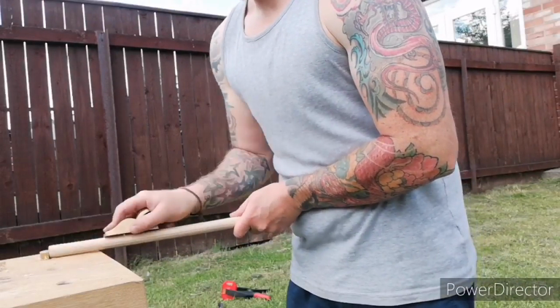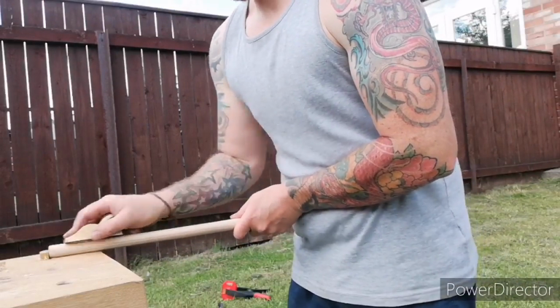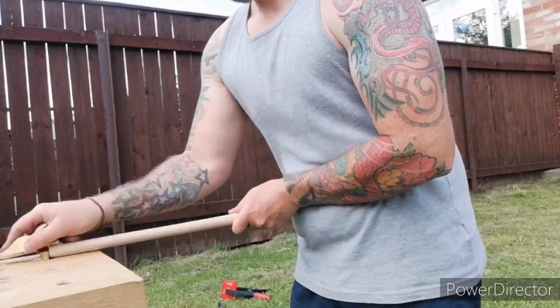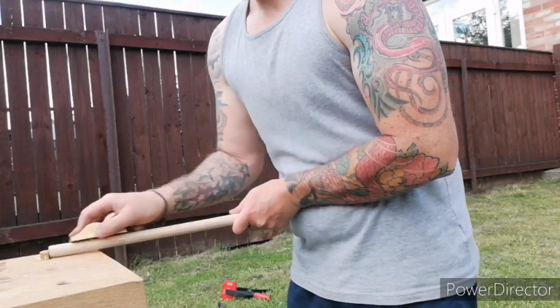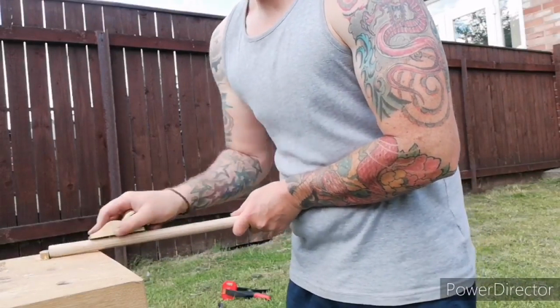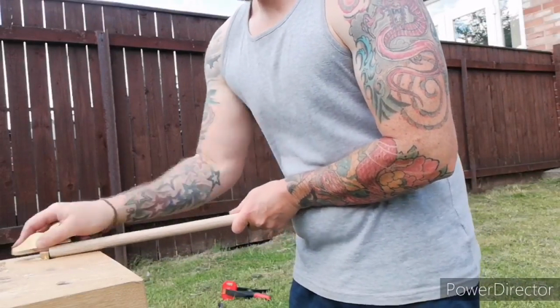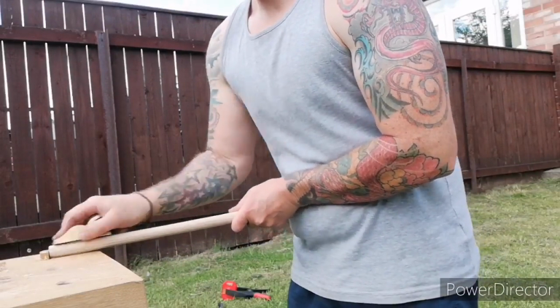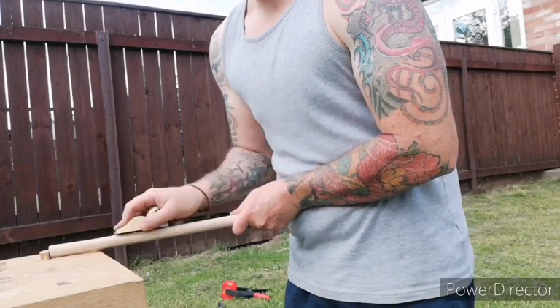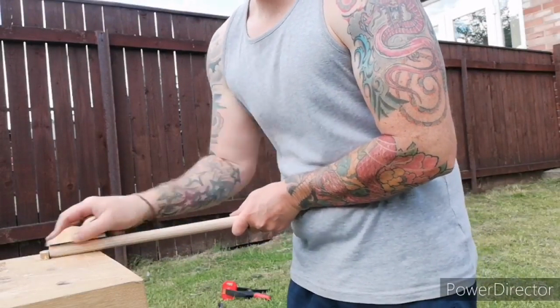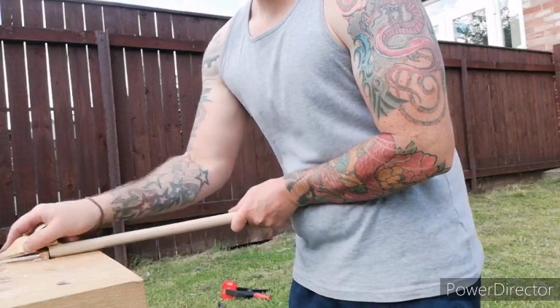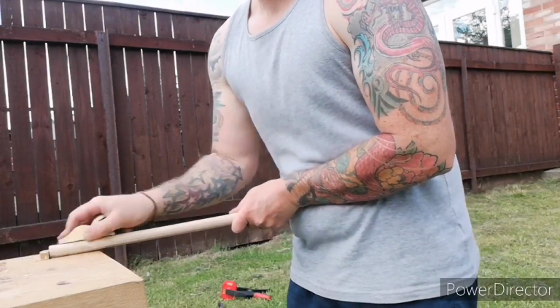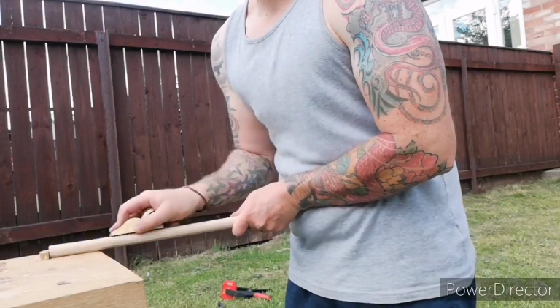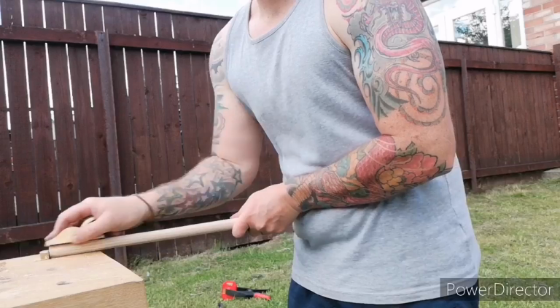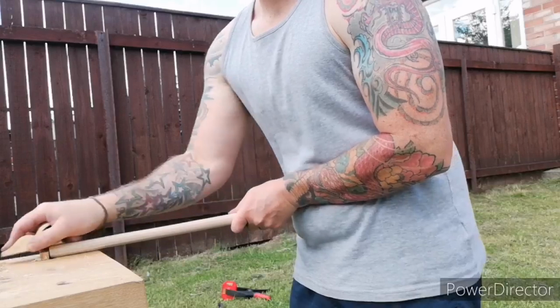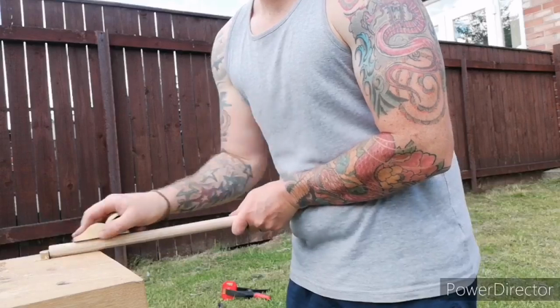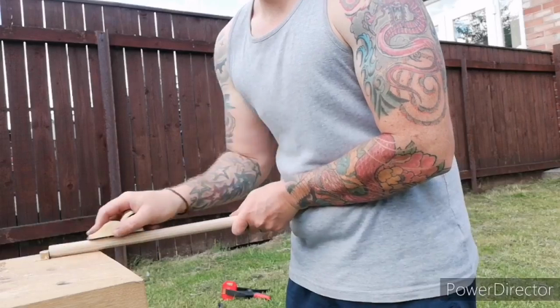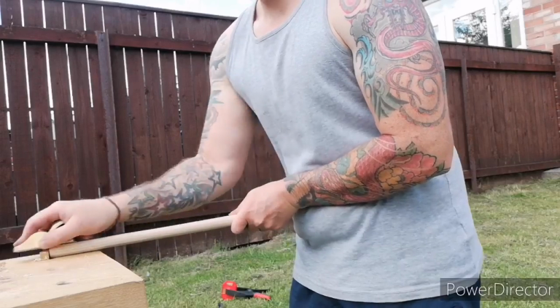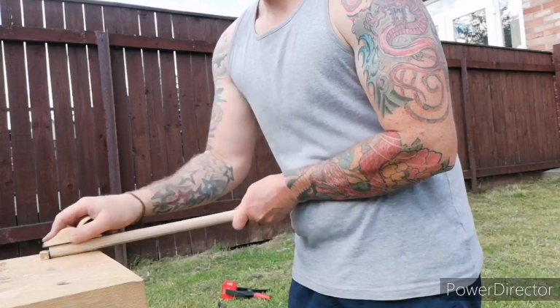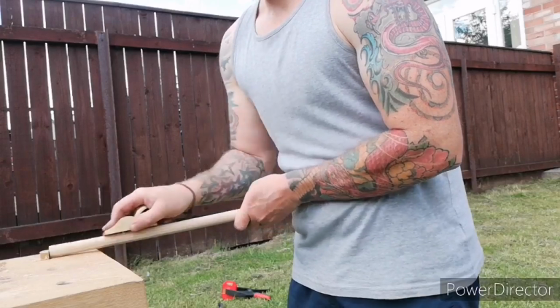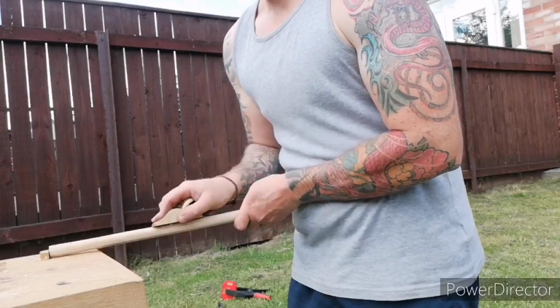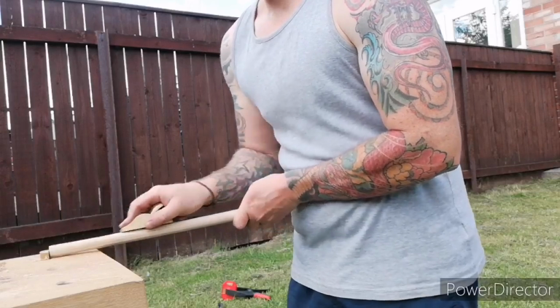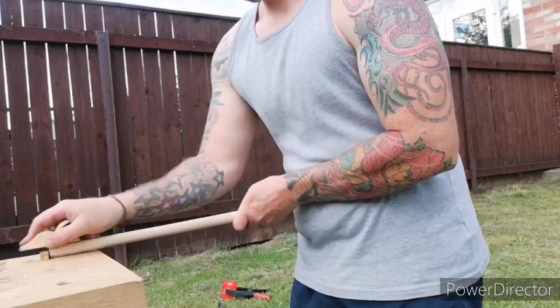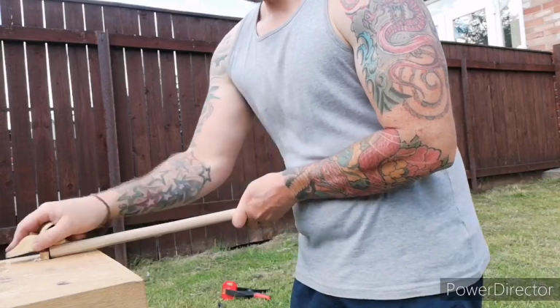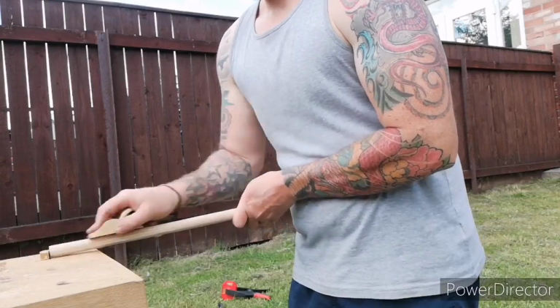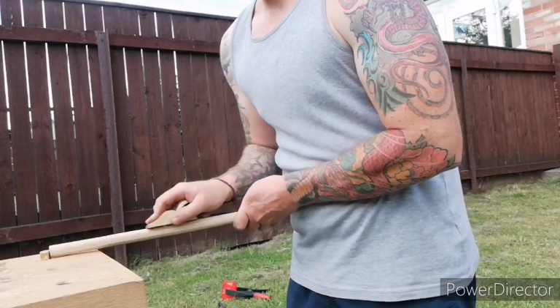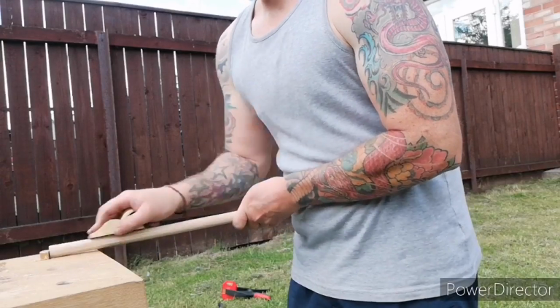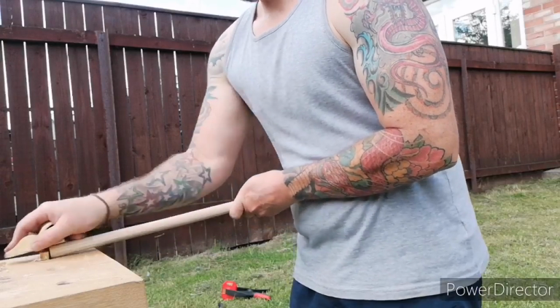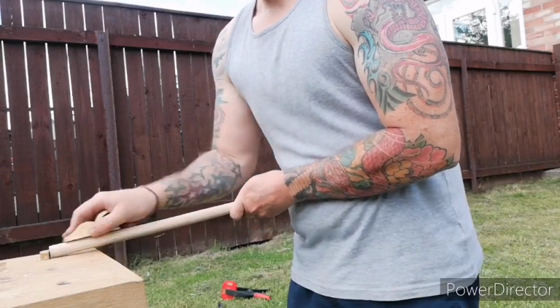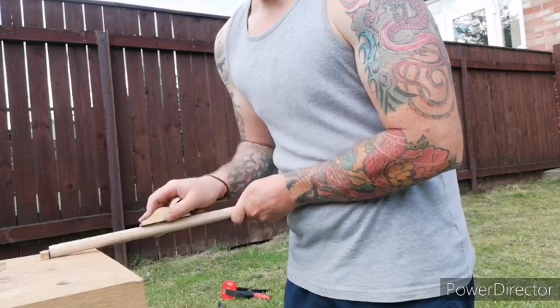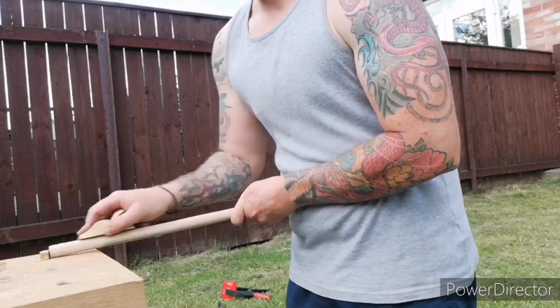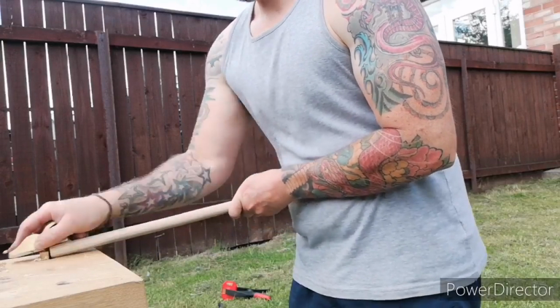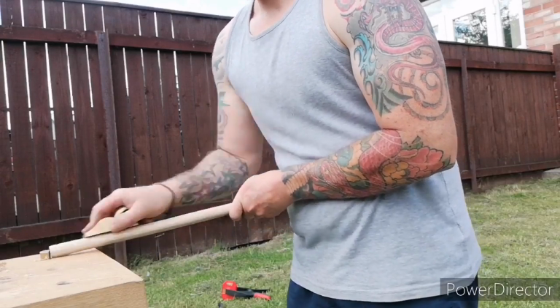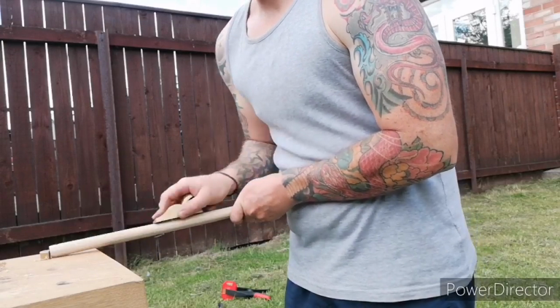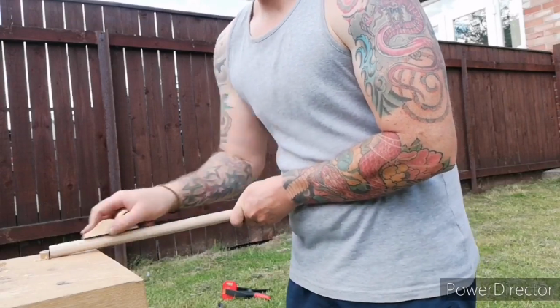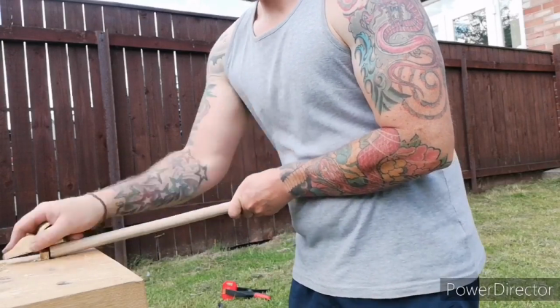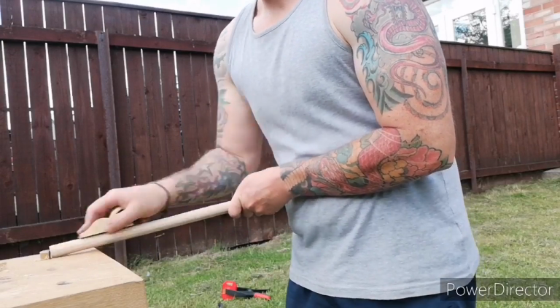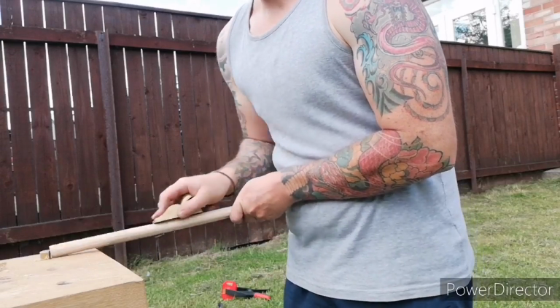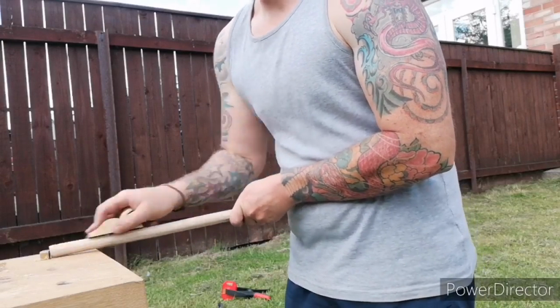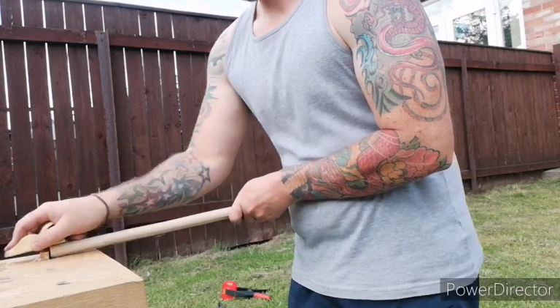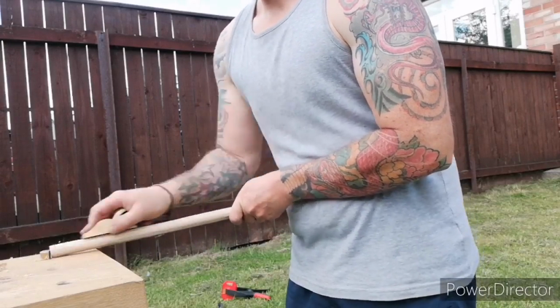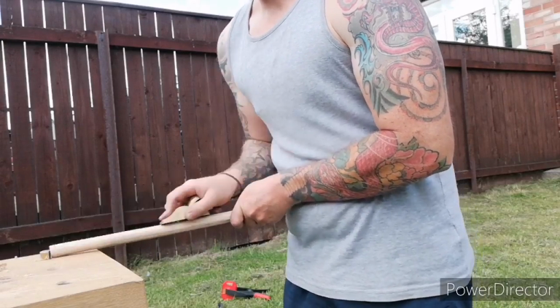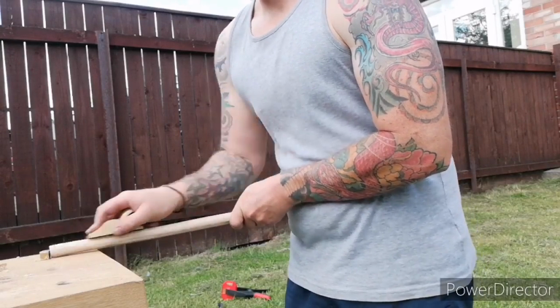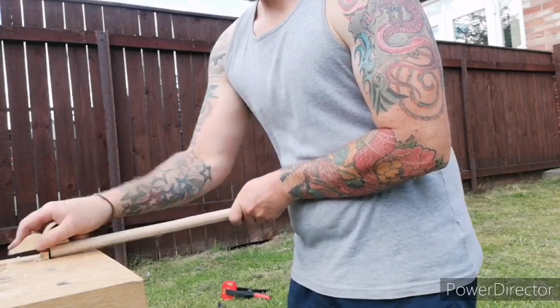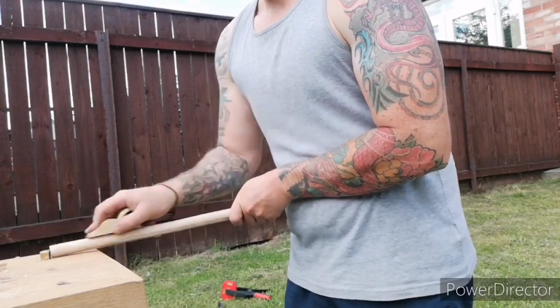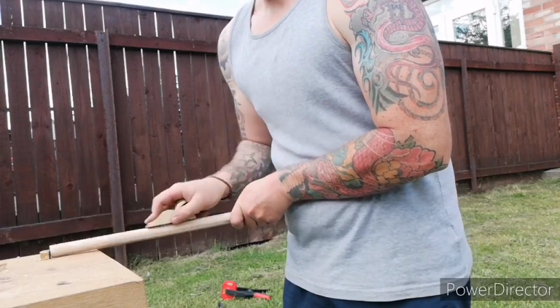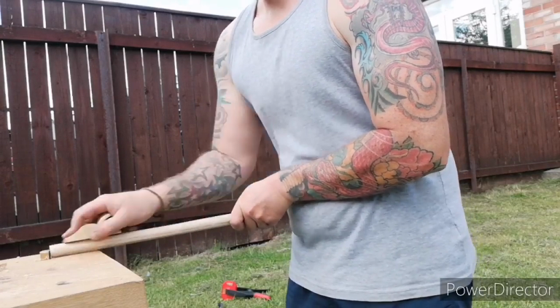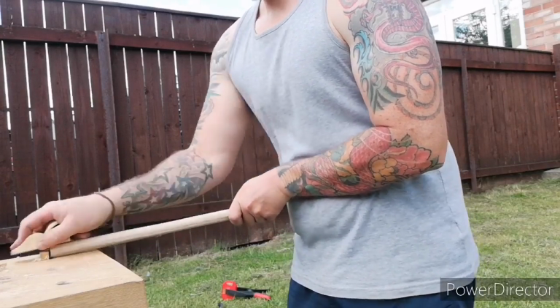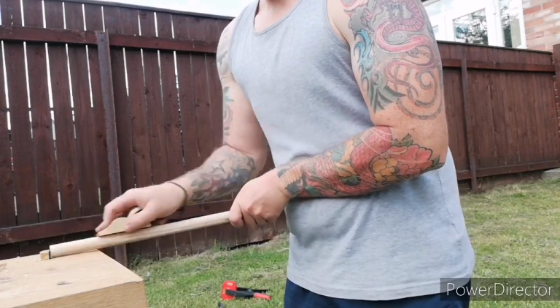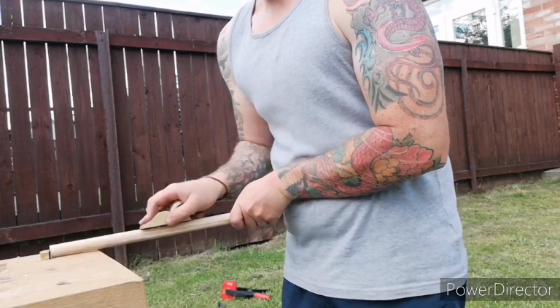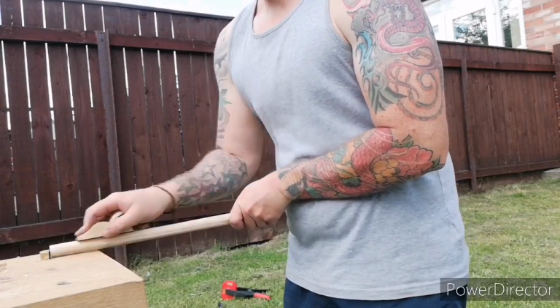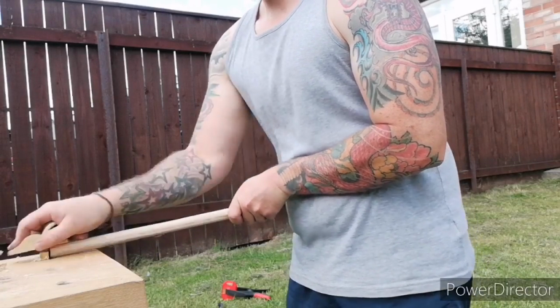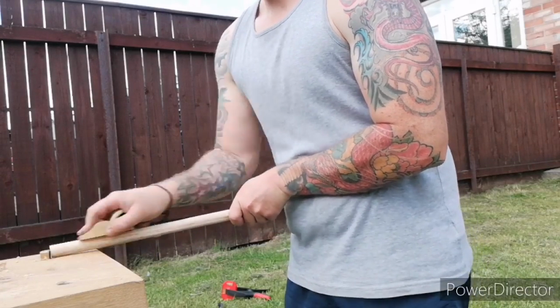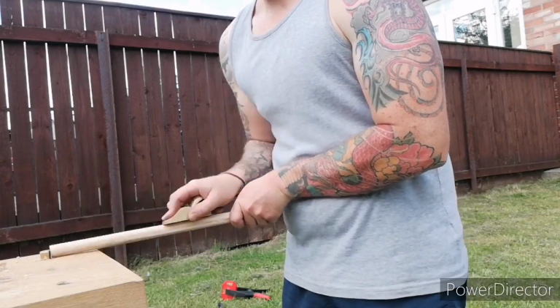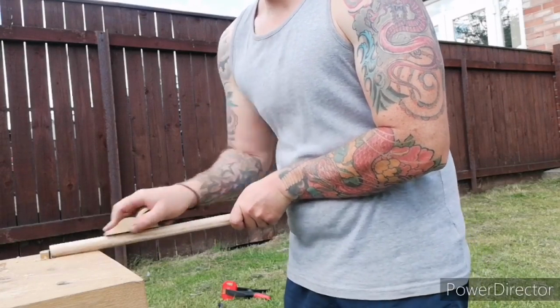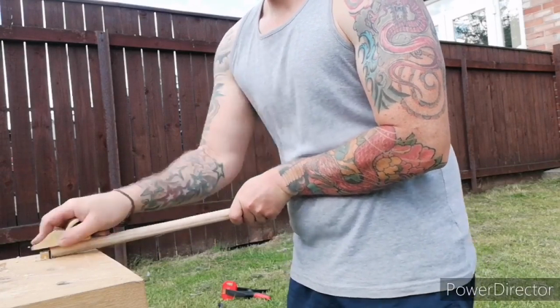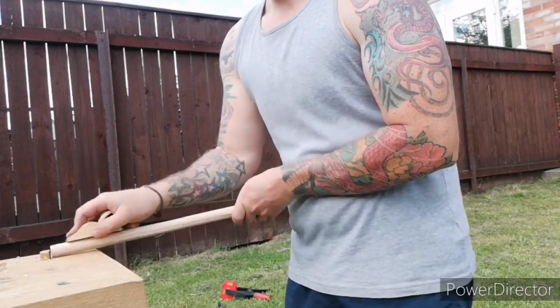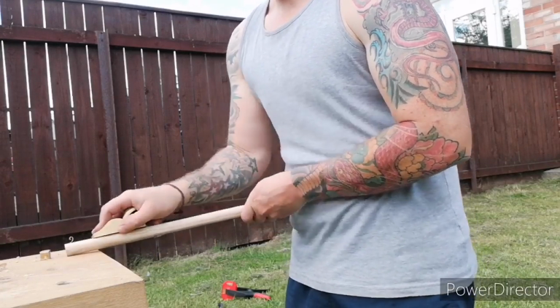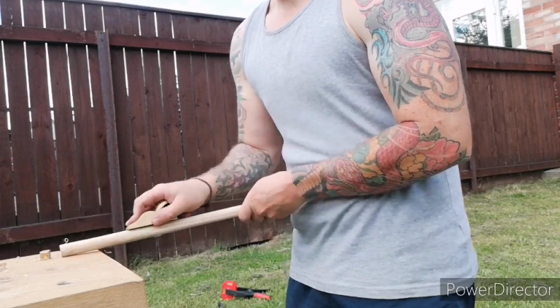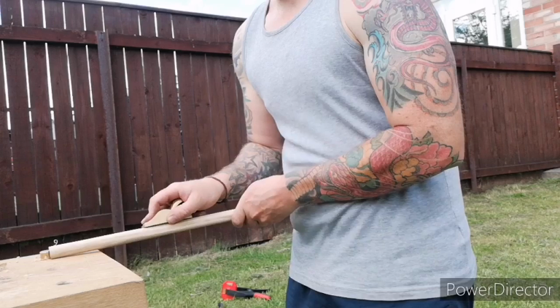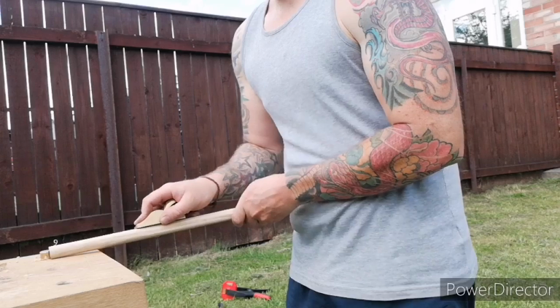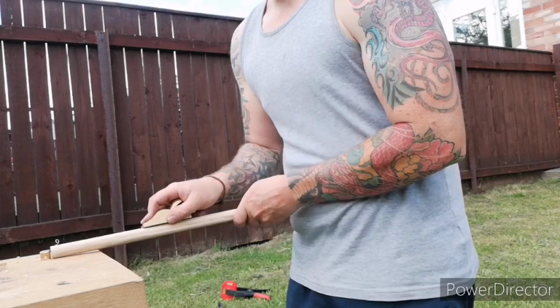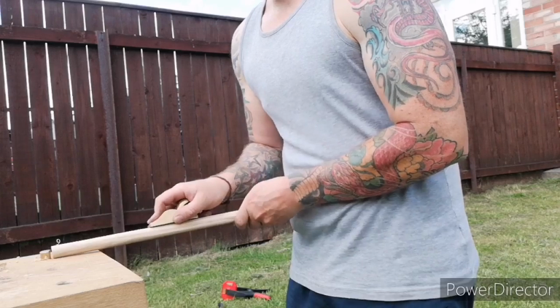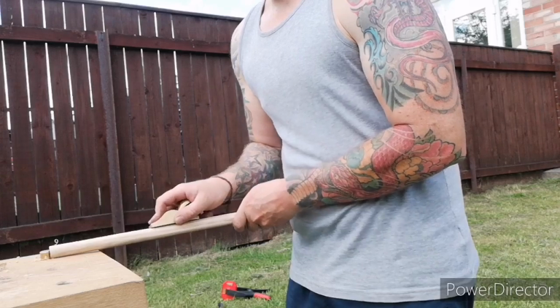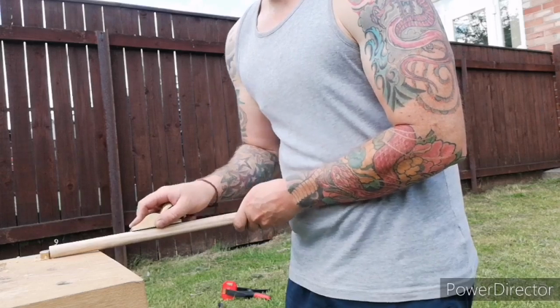Now I've just swapped to my little luther's plane. This is a new little plane and I use this quite a lot. It's perfect for little things like this.